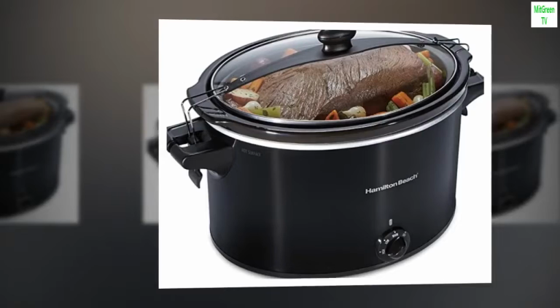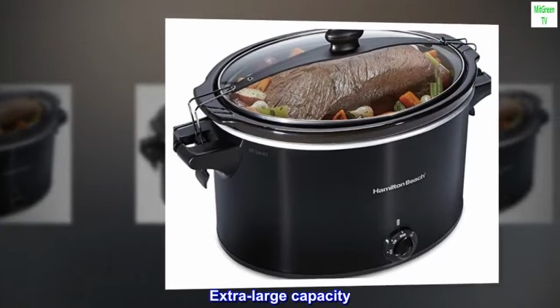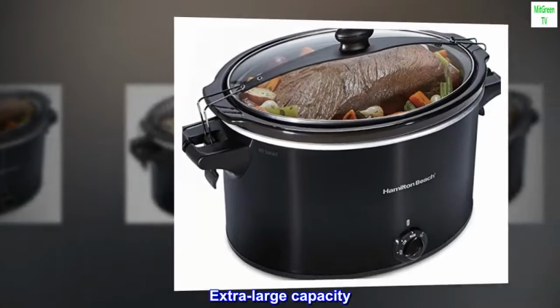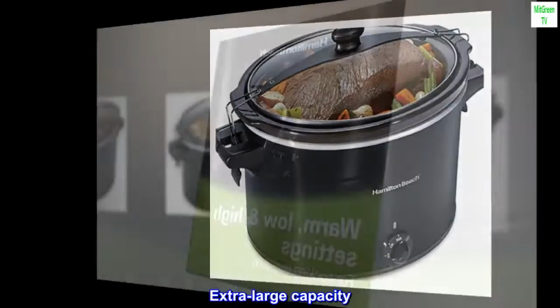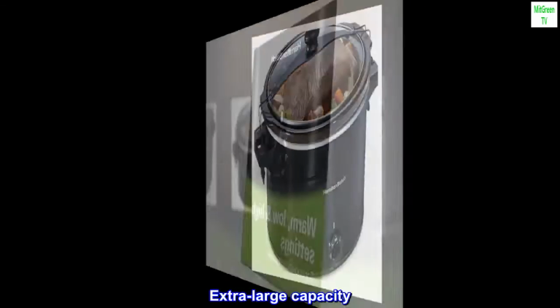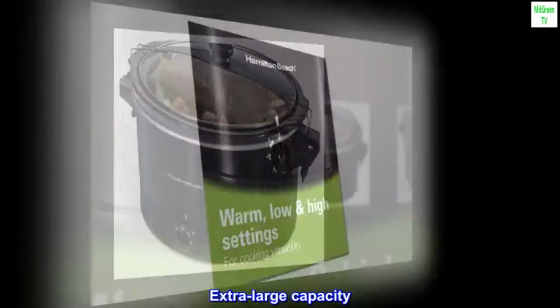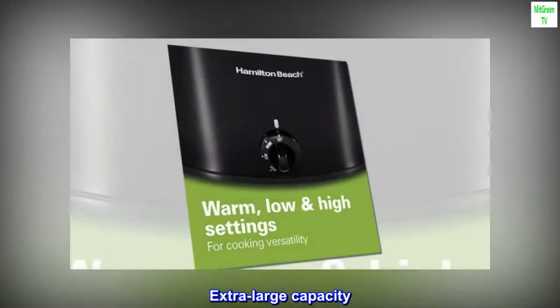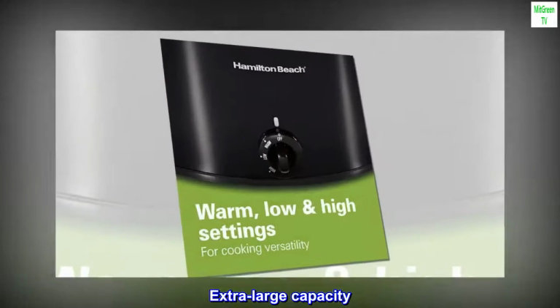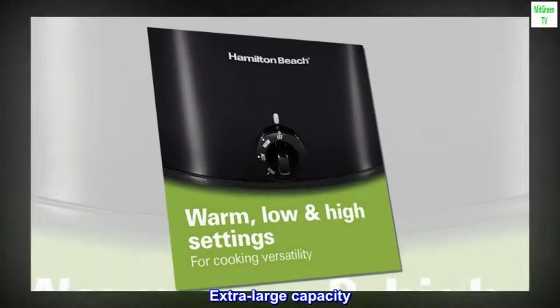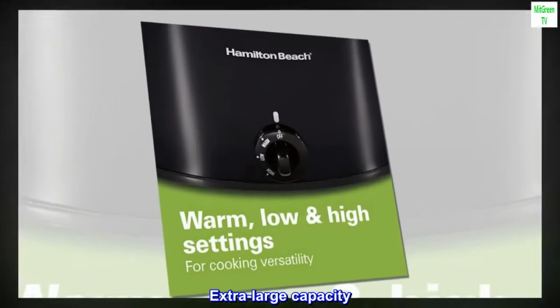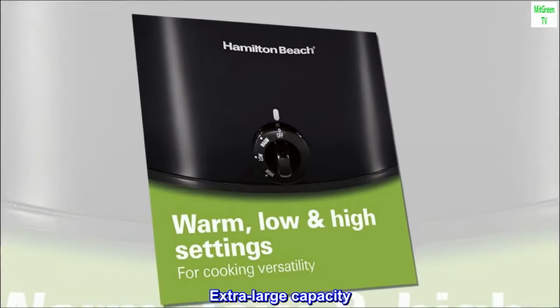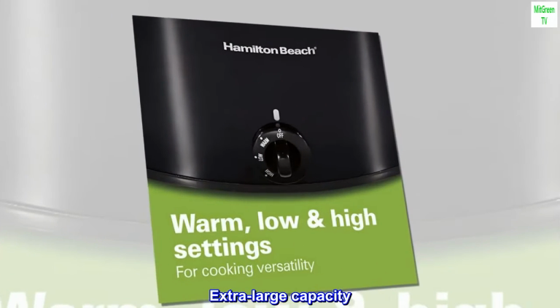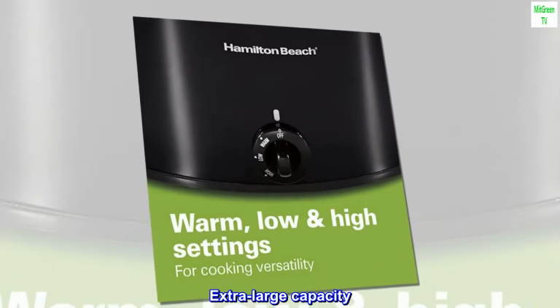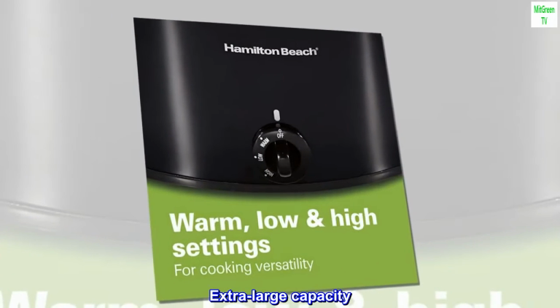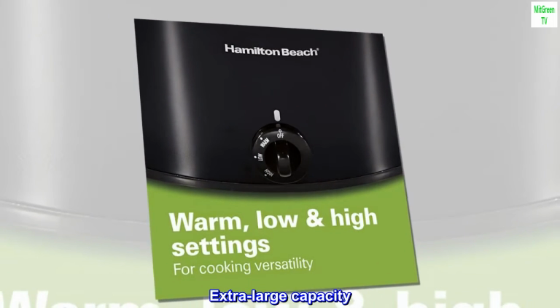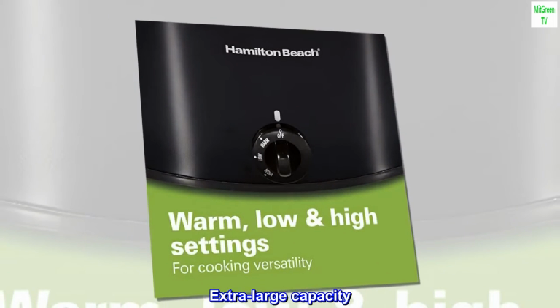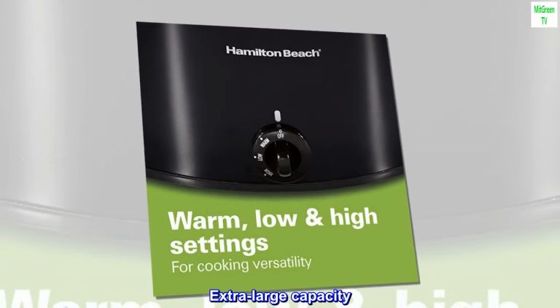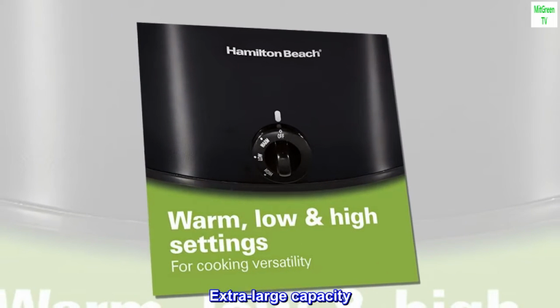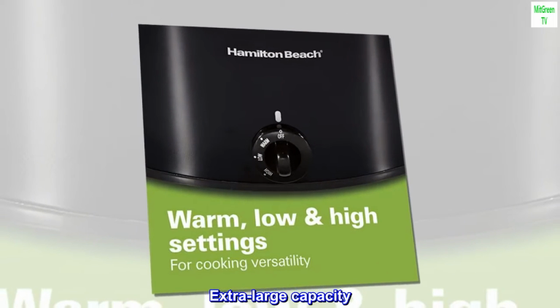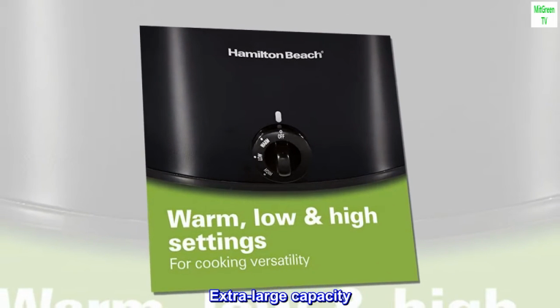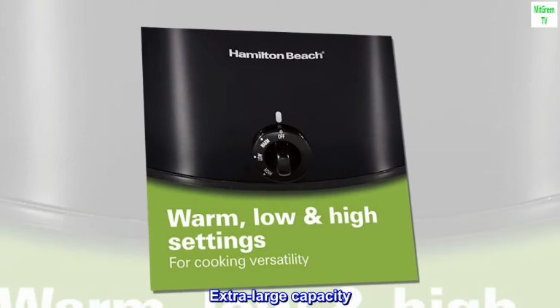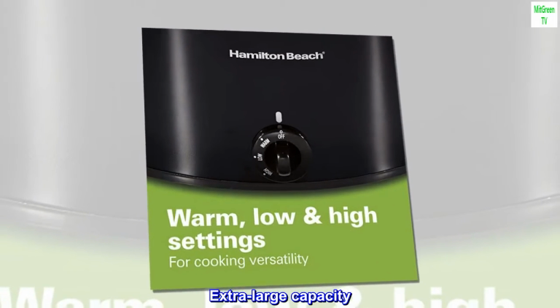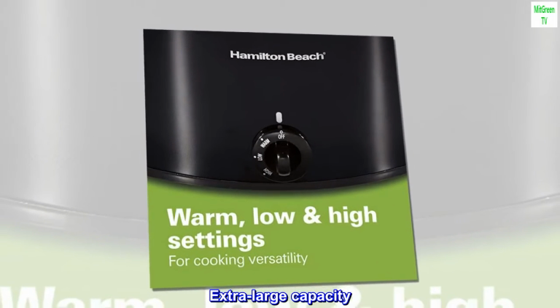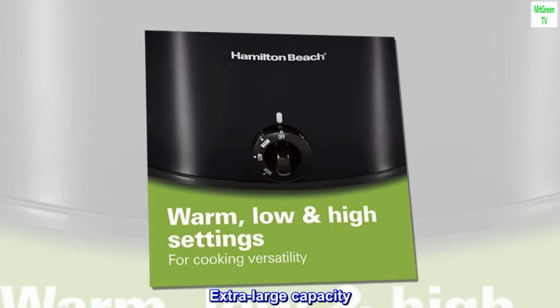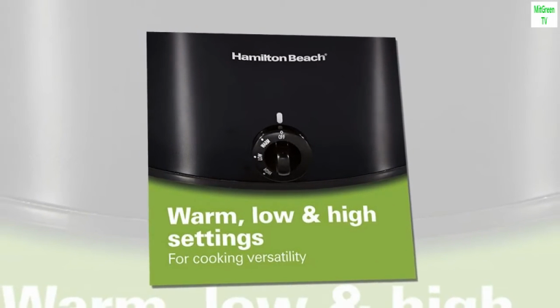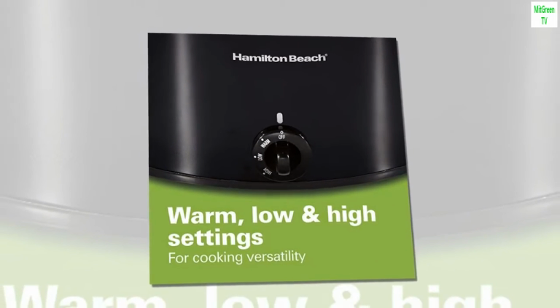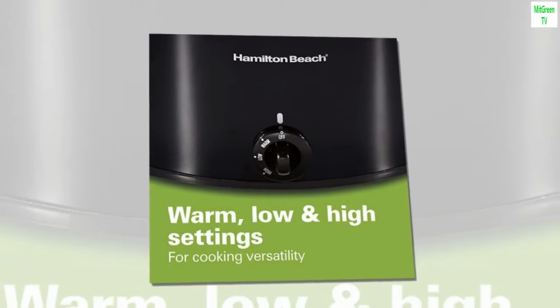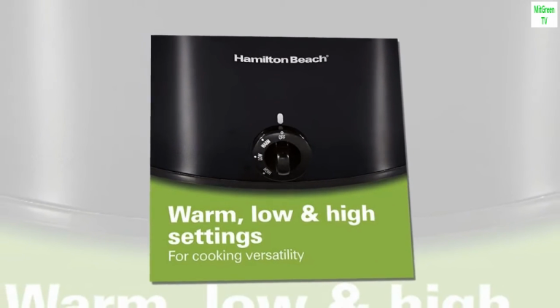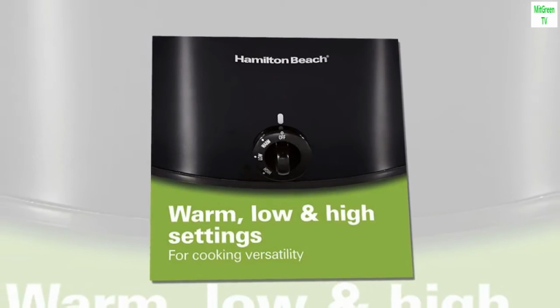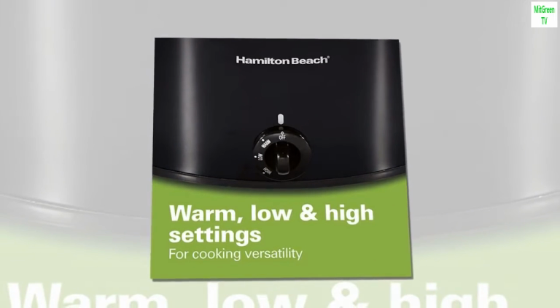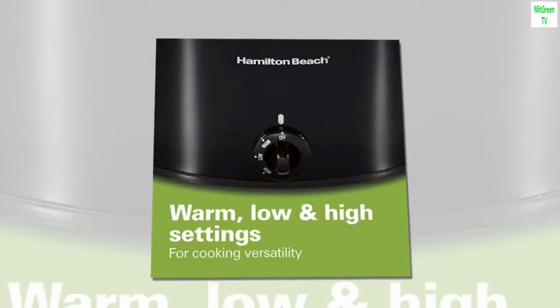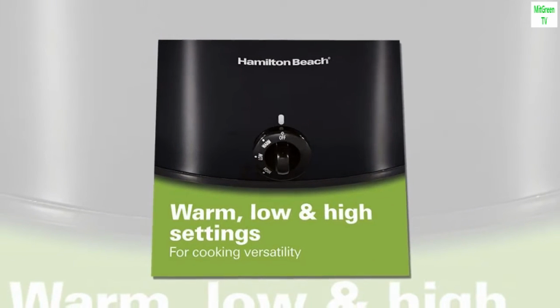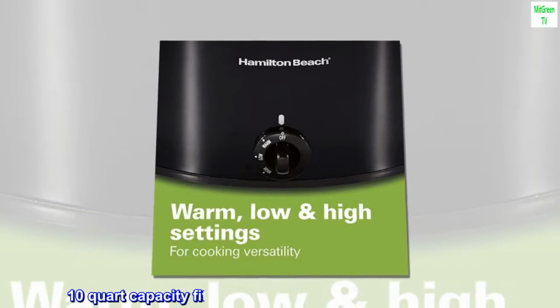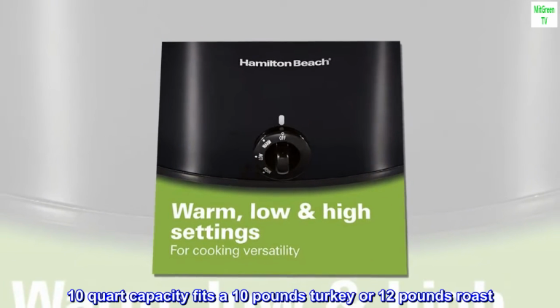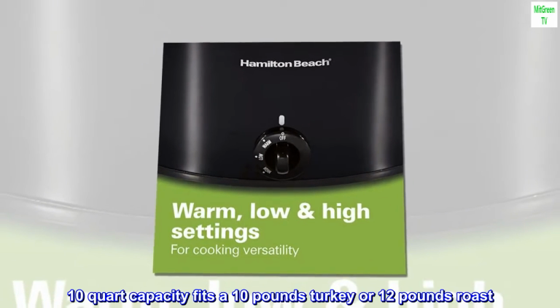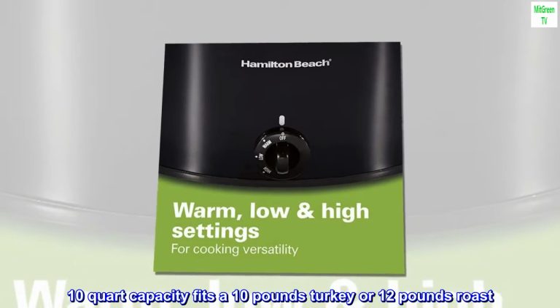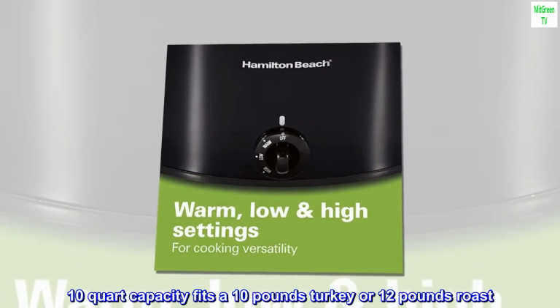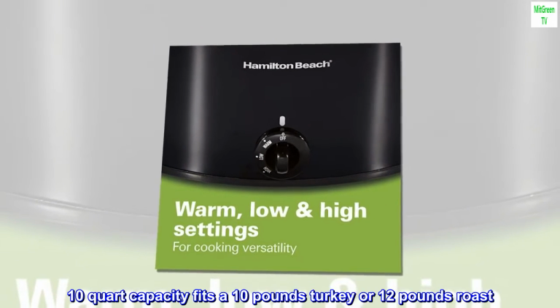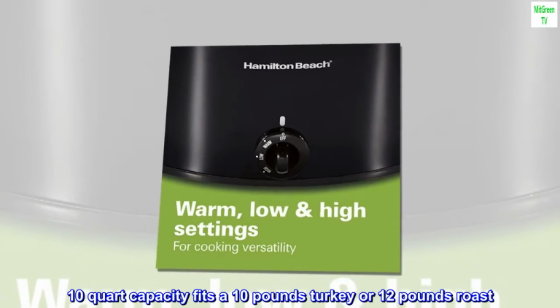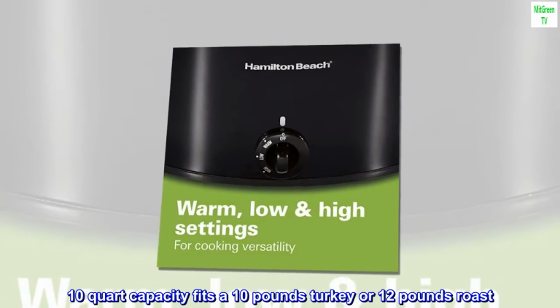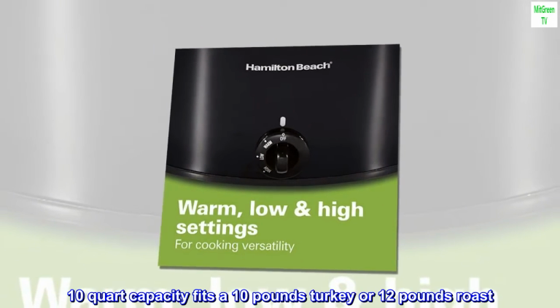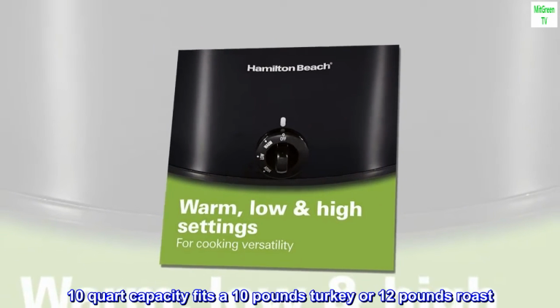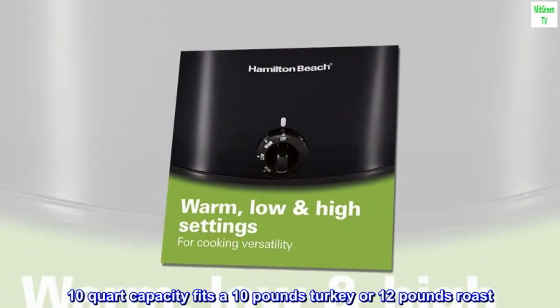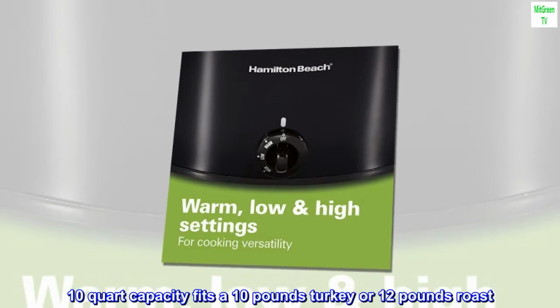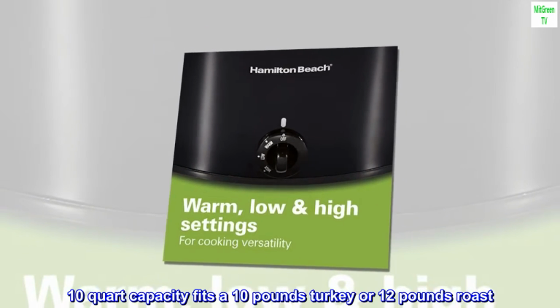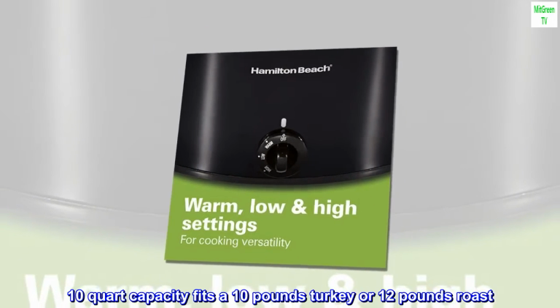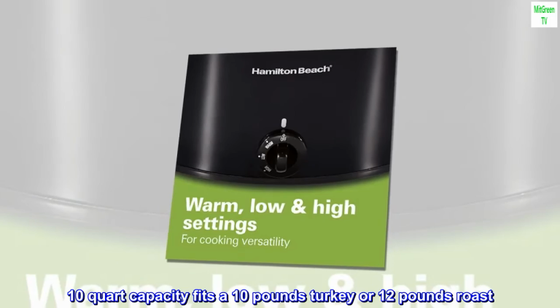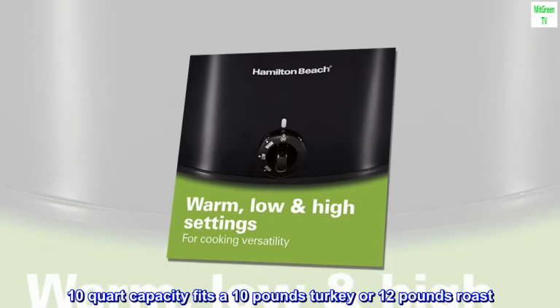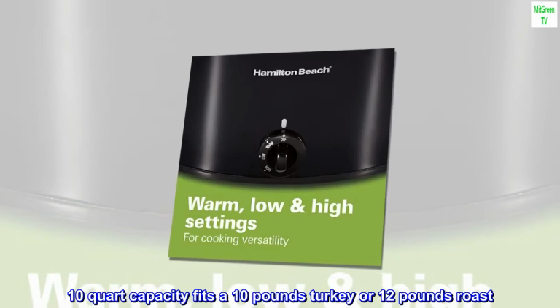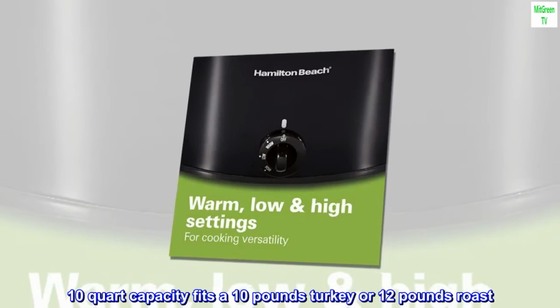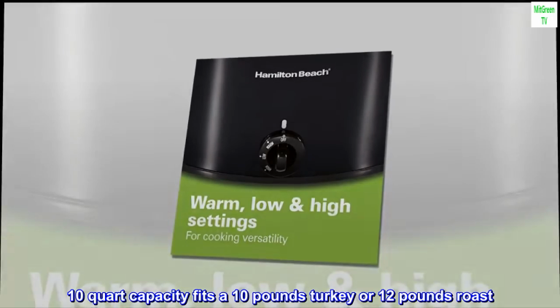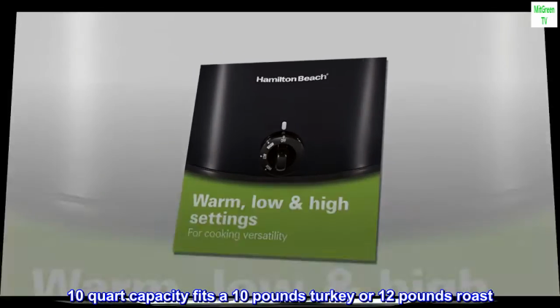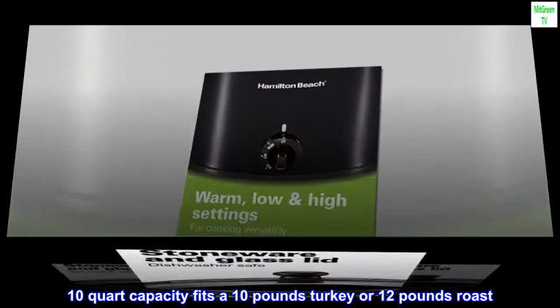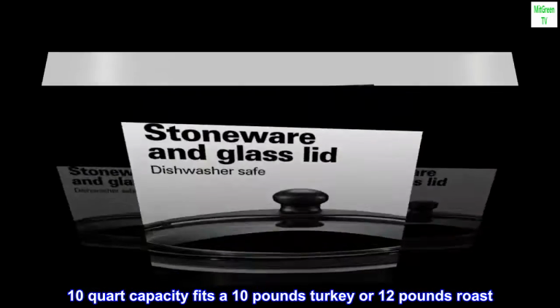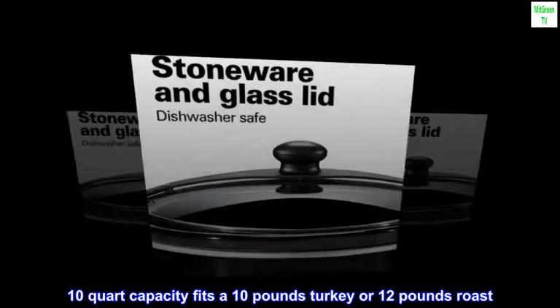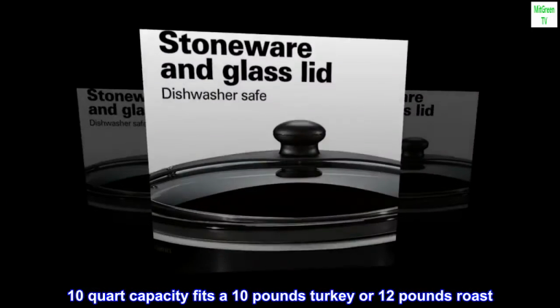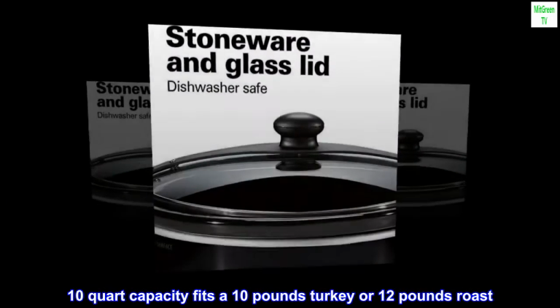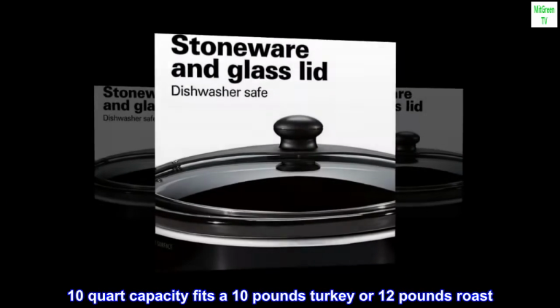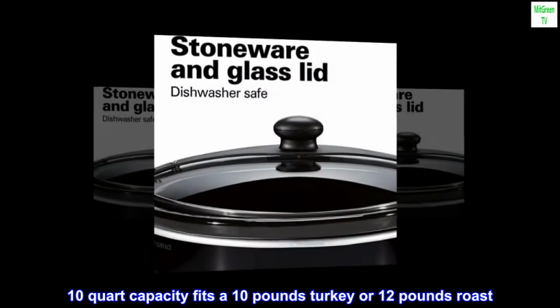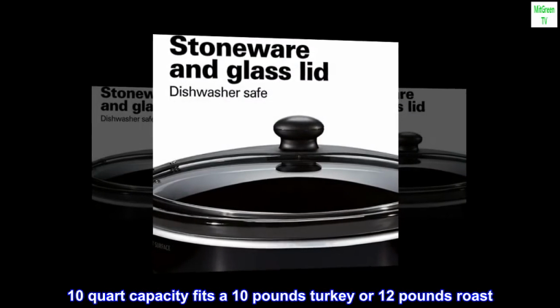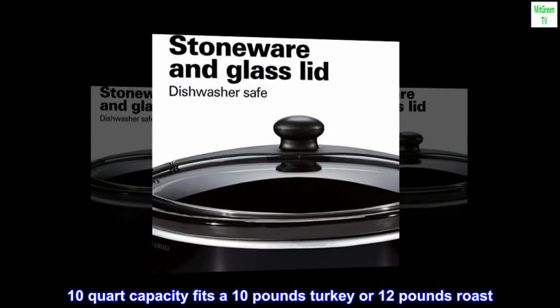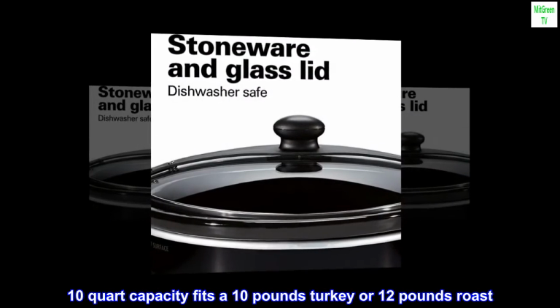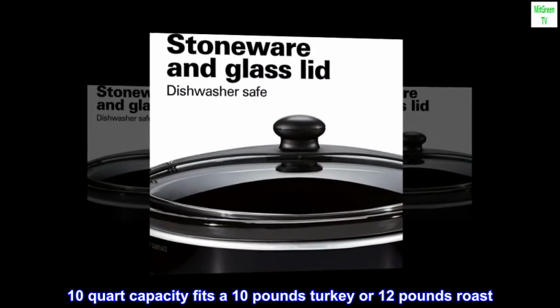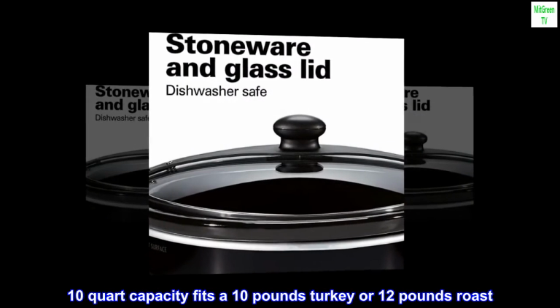Extra-Large Capacity: 10-Quart Capacity fits a 10-pound turkey or 12-pound roast.